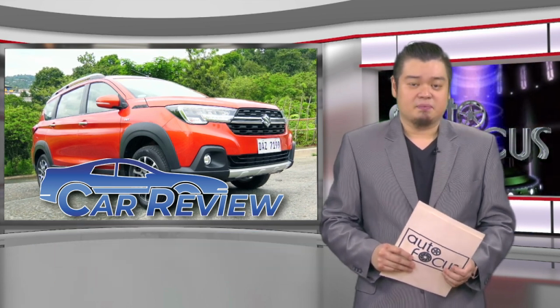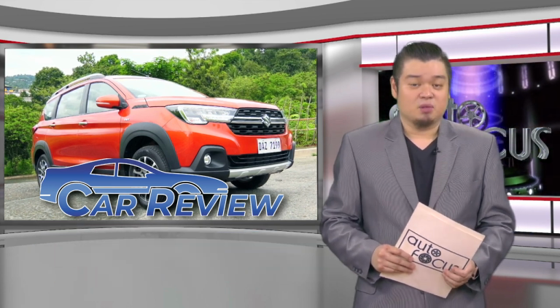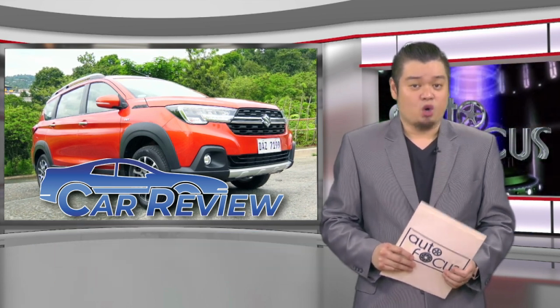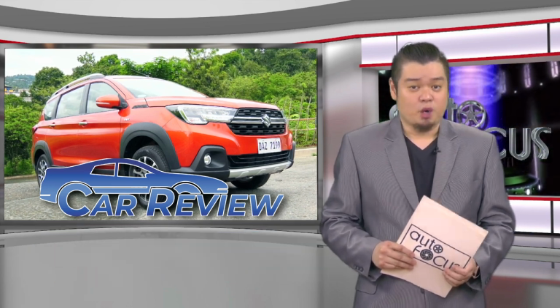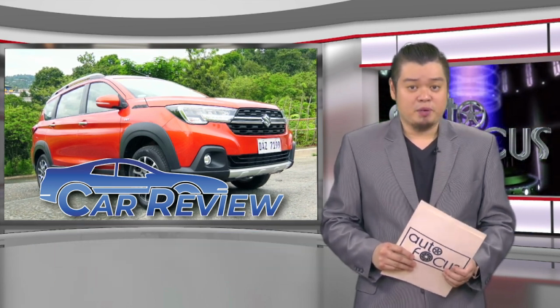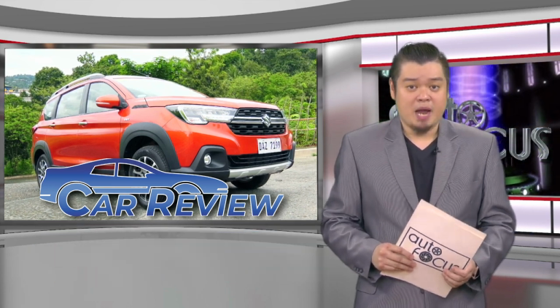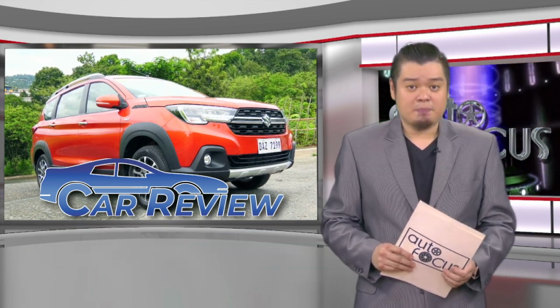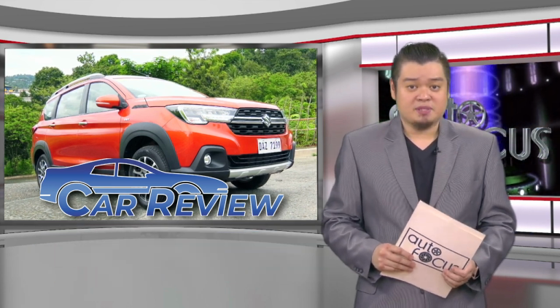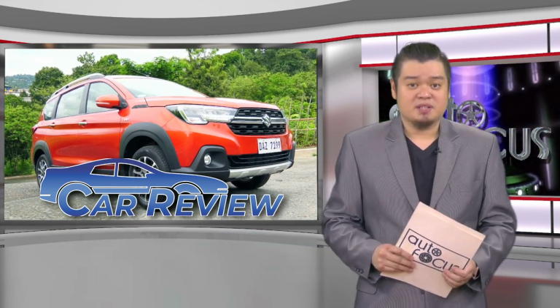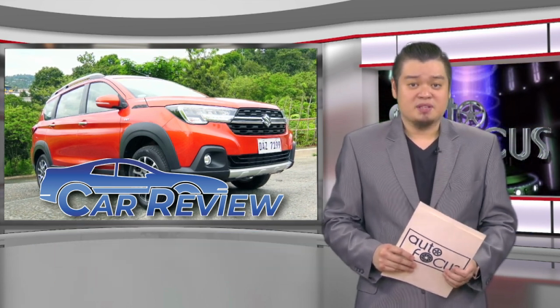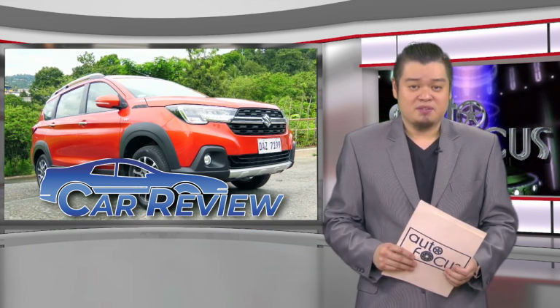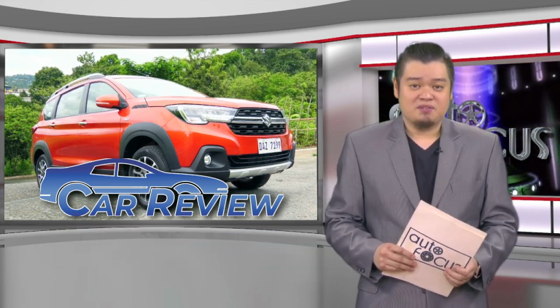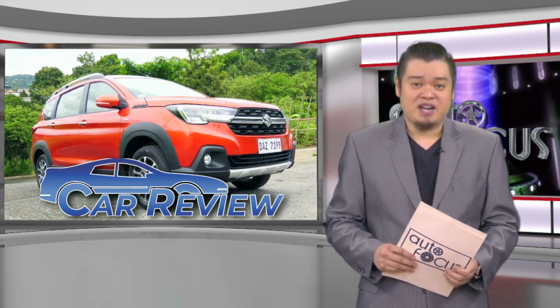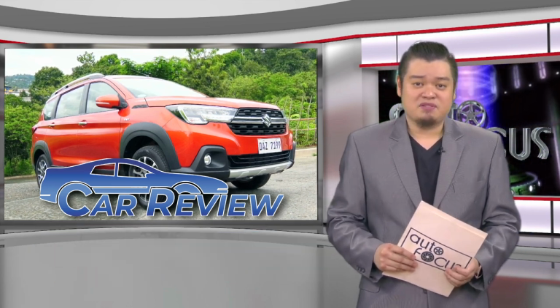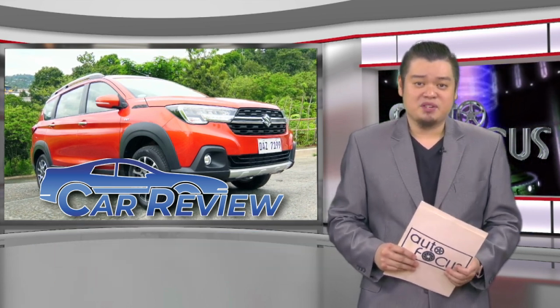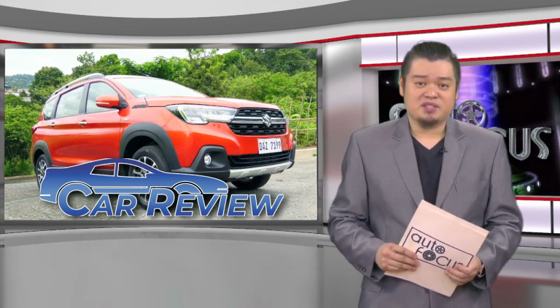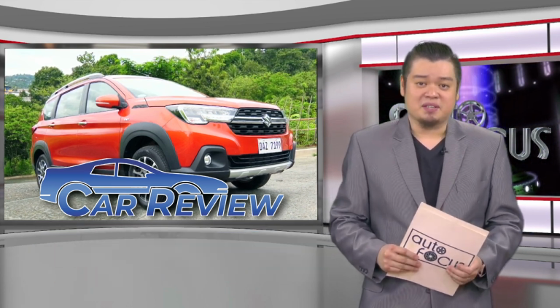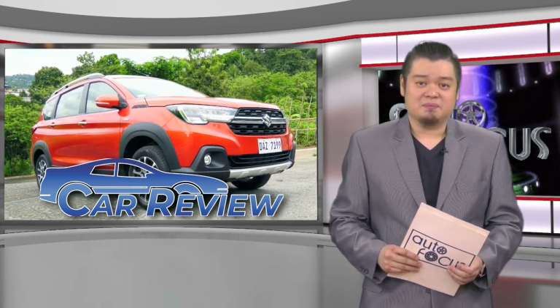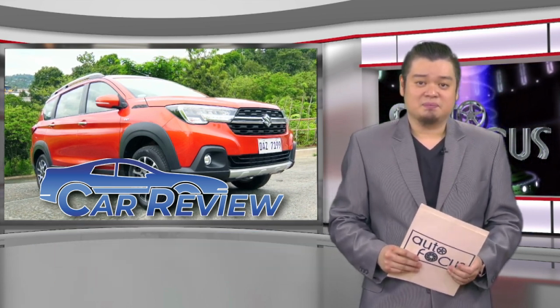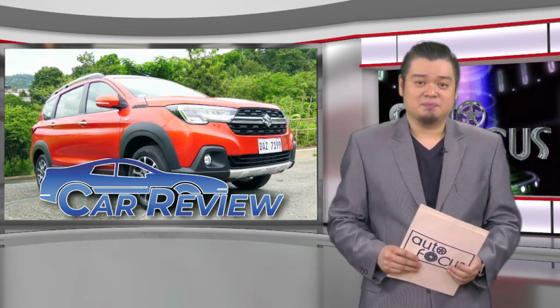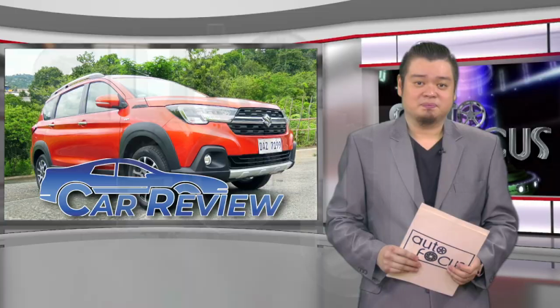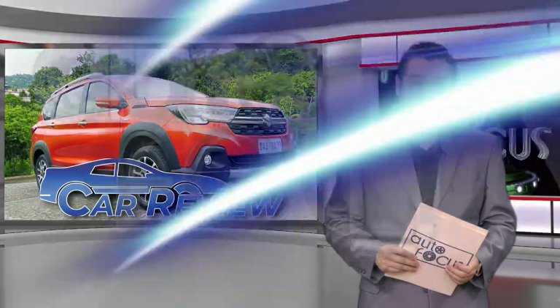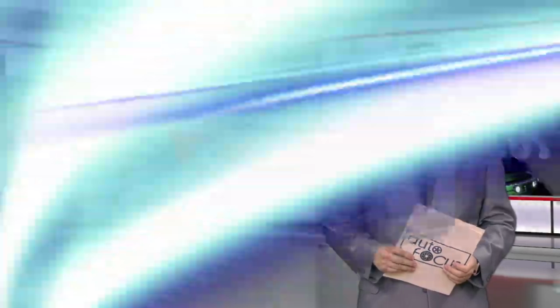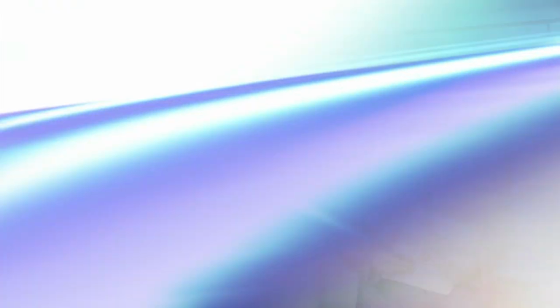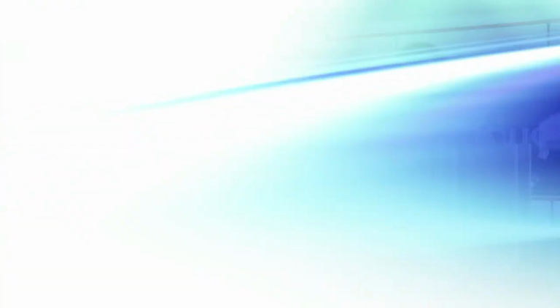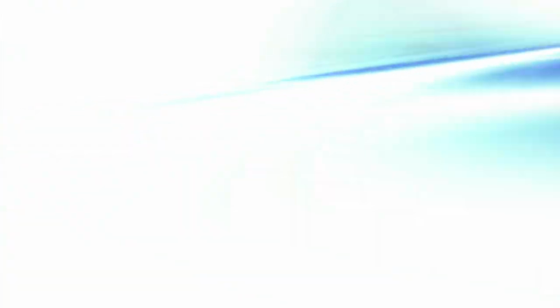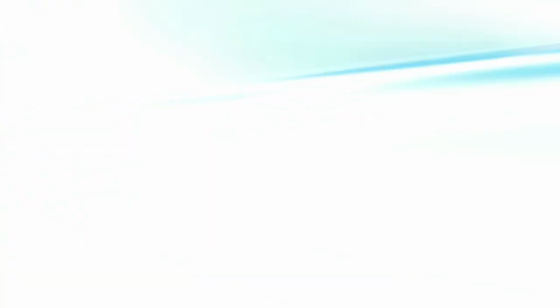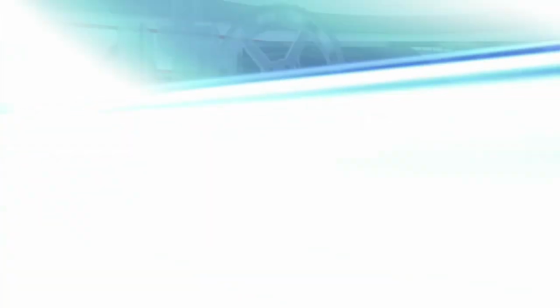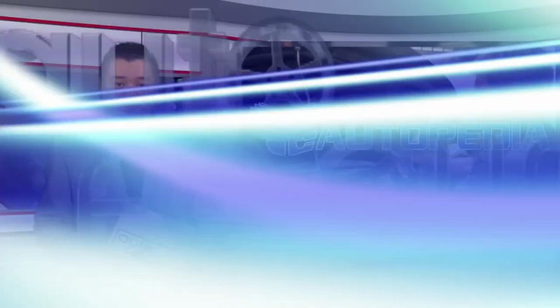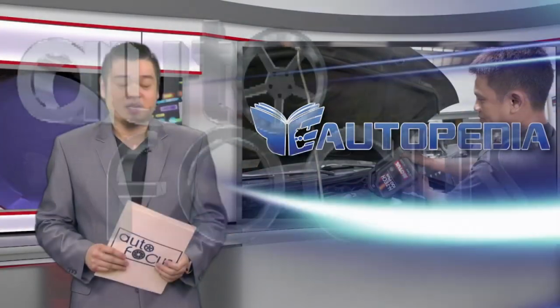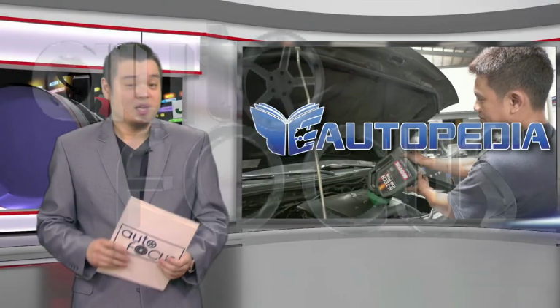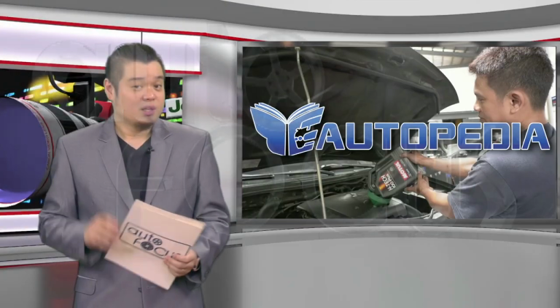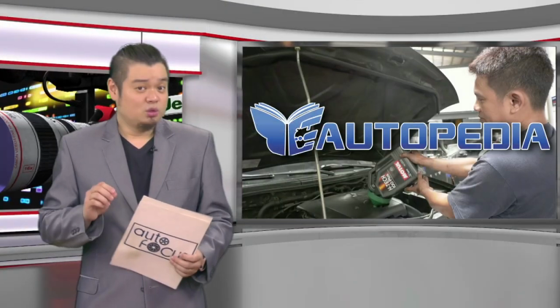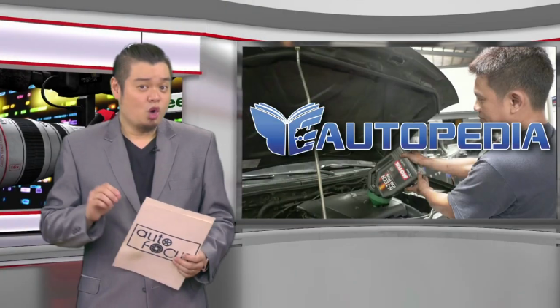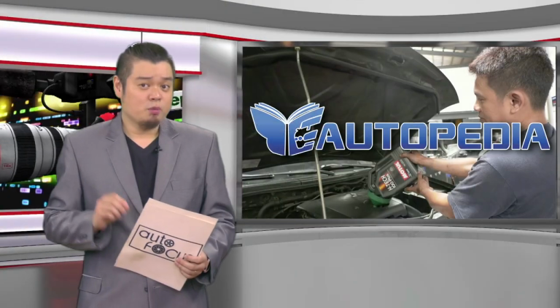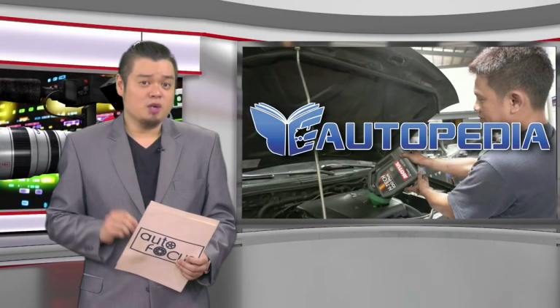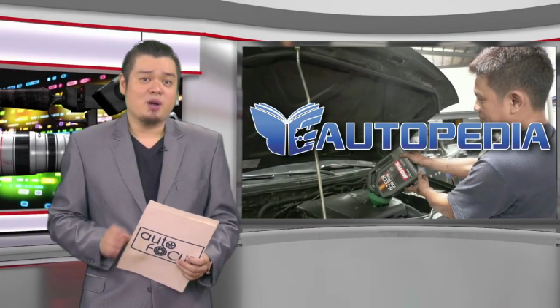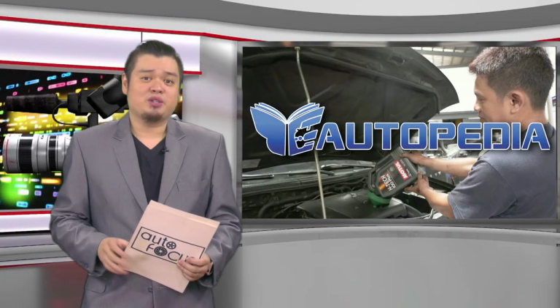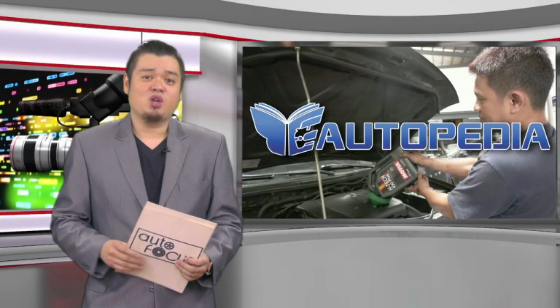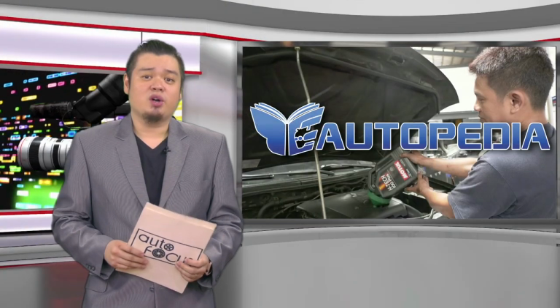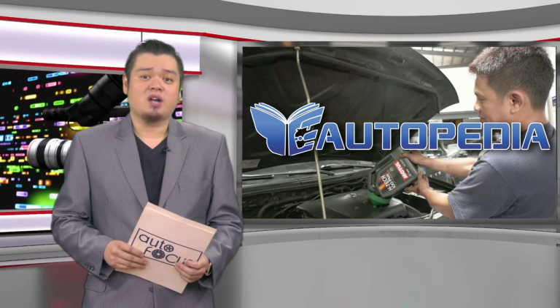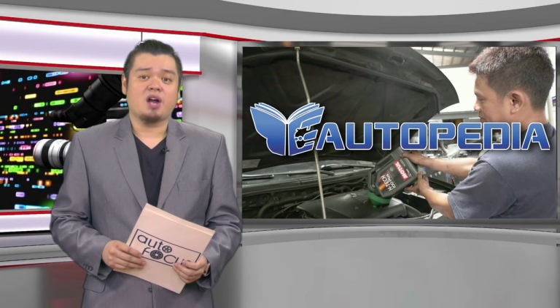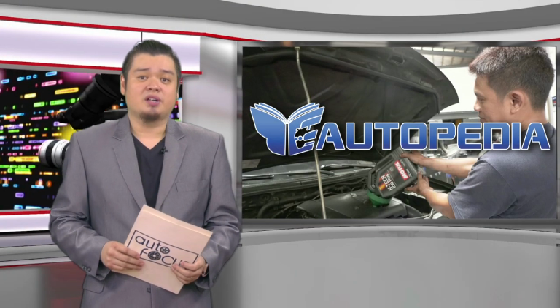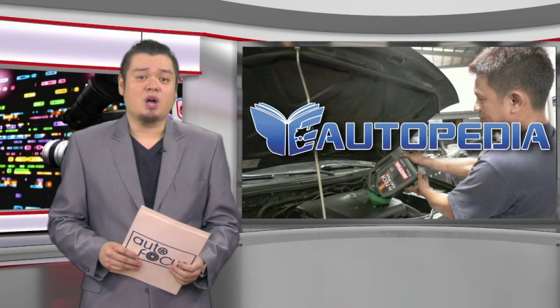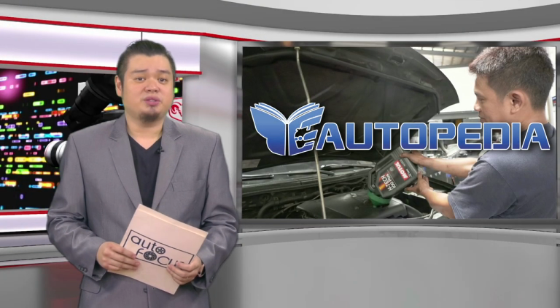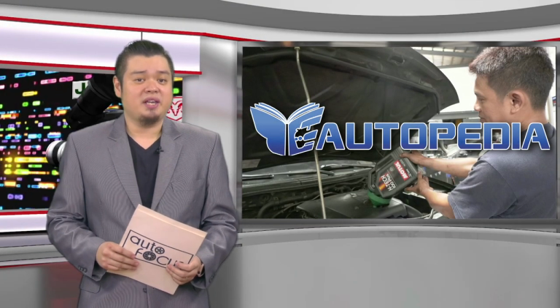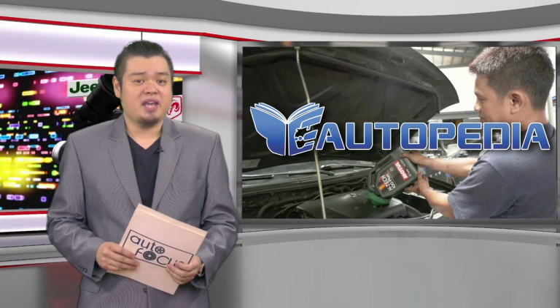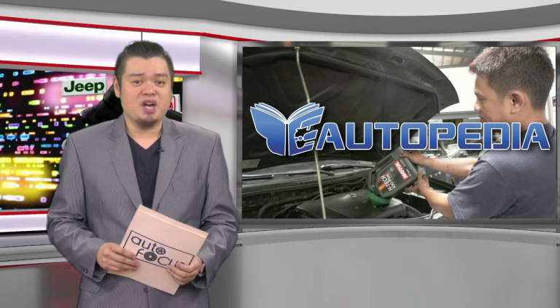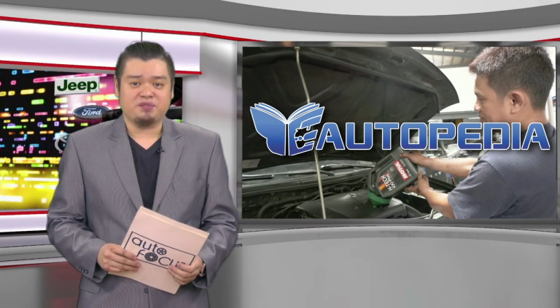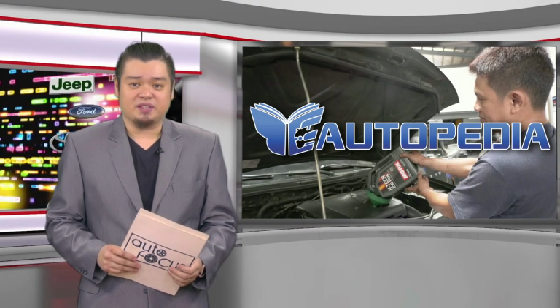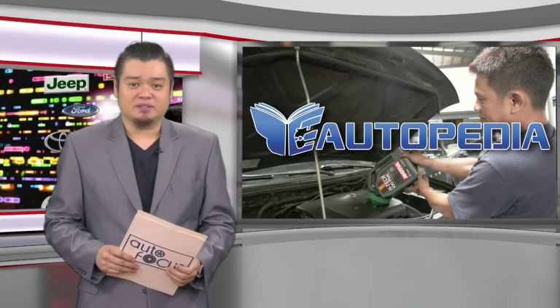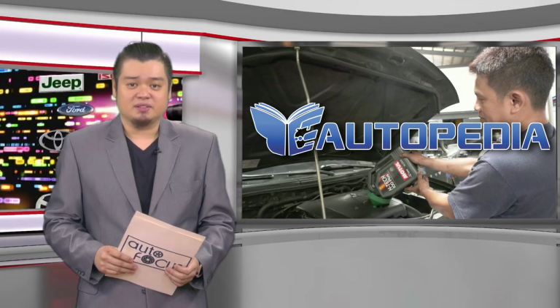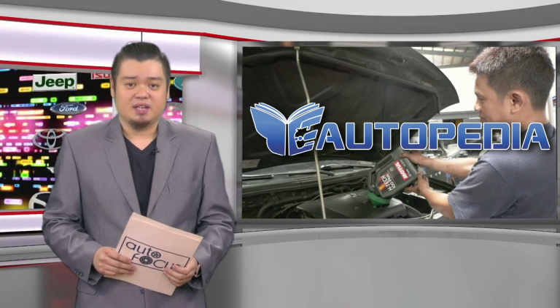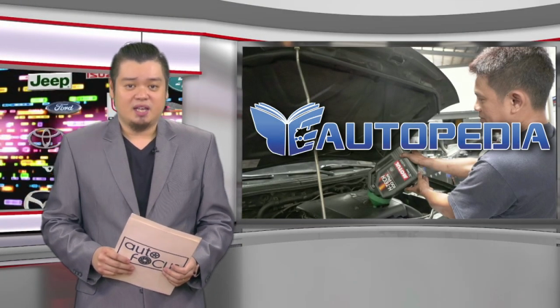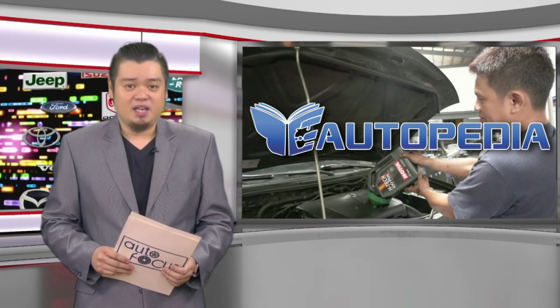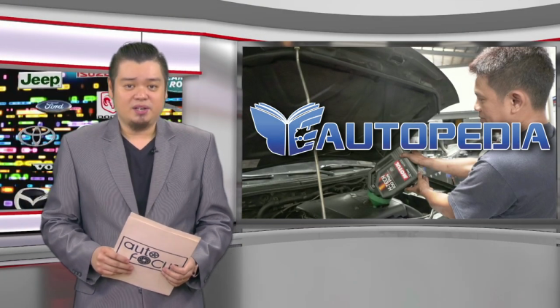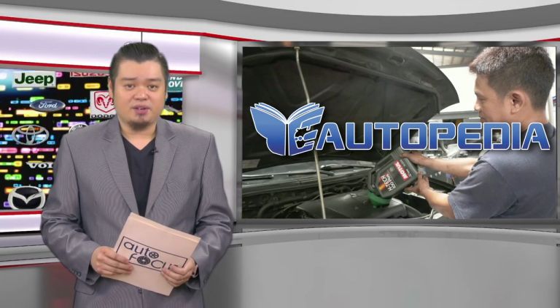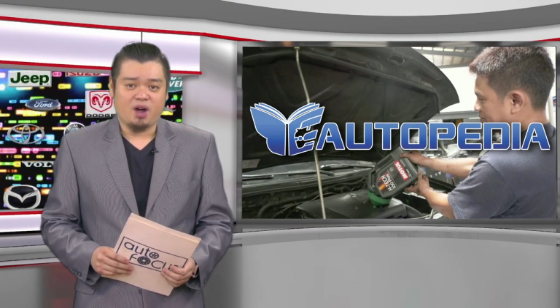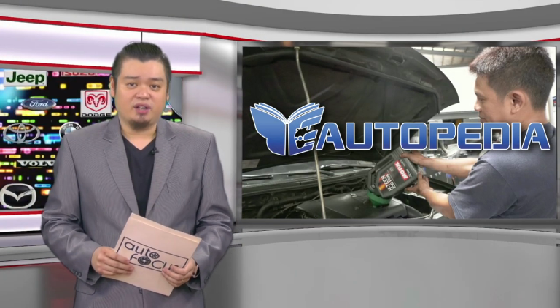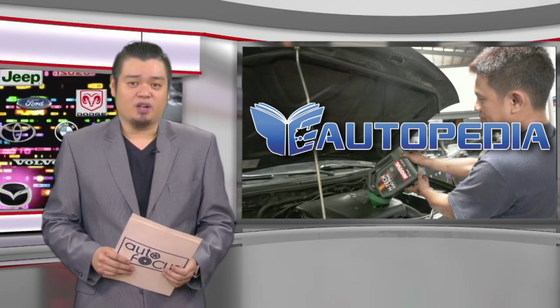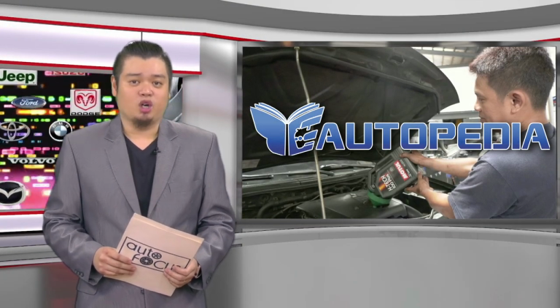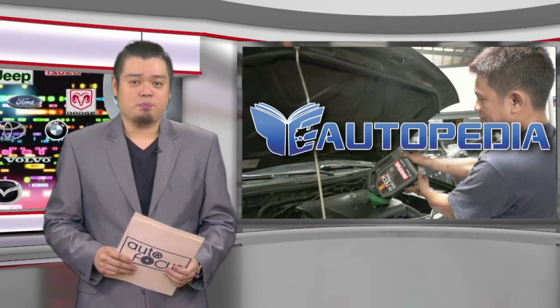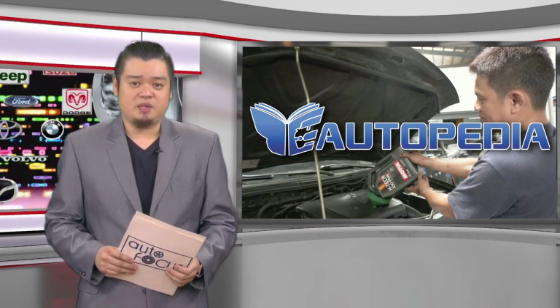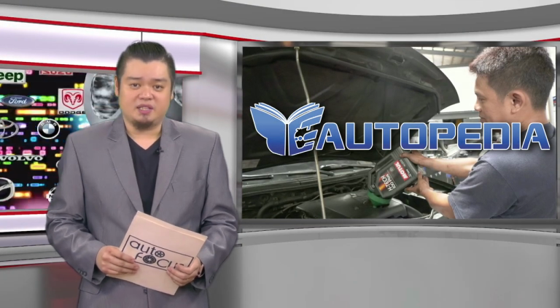The XL7 can certainly make a good case for being a subcompact SUV masquerading as a capable MPV — or perhaps vice versa. Know more about your car and how to take care of it, here on Autopedia.